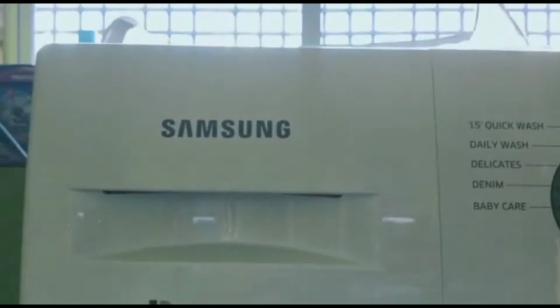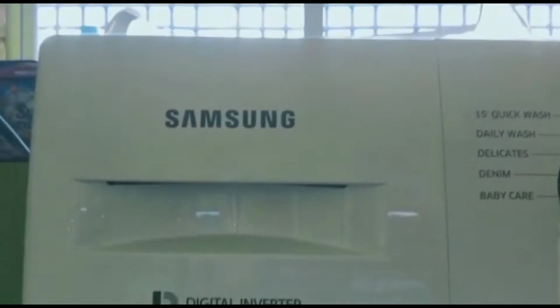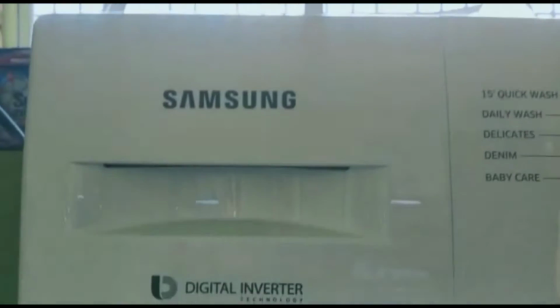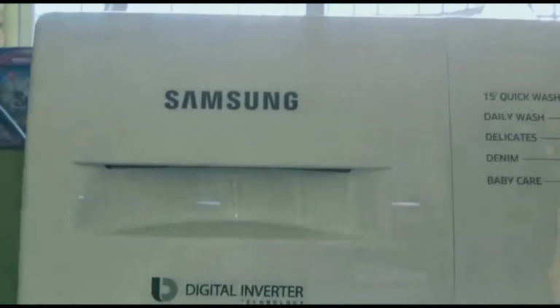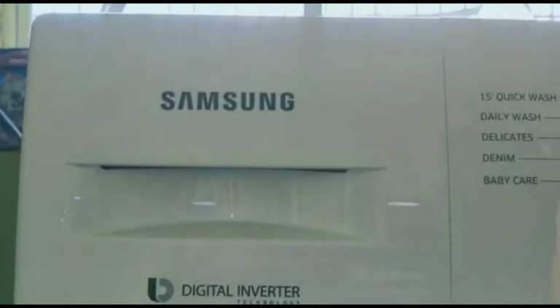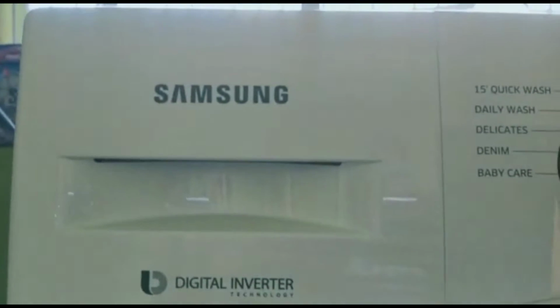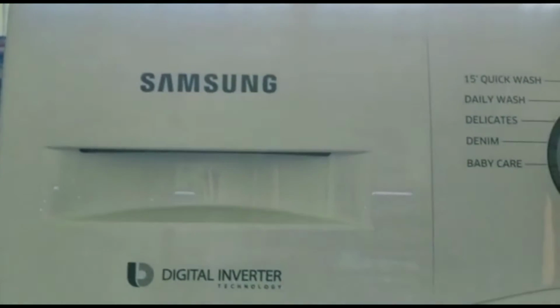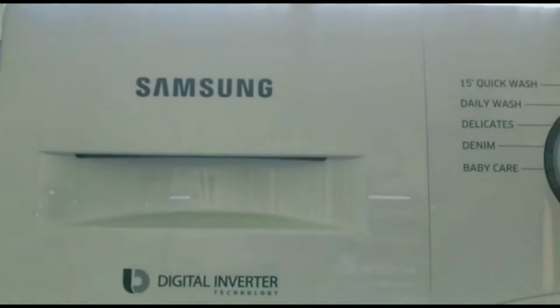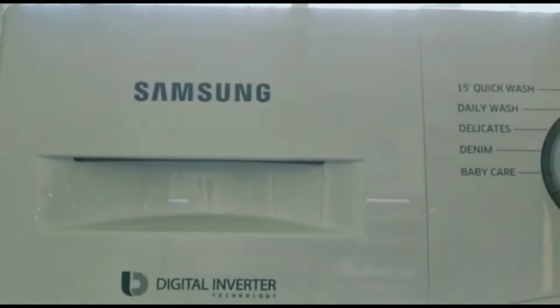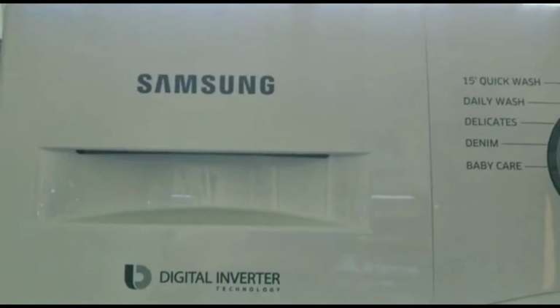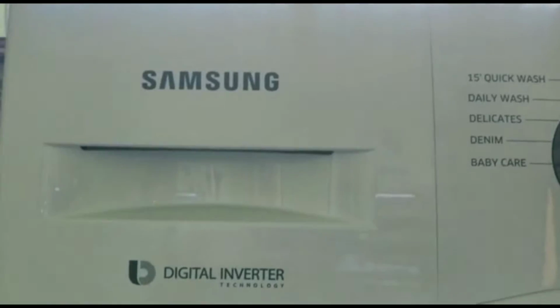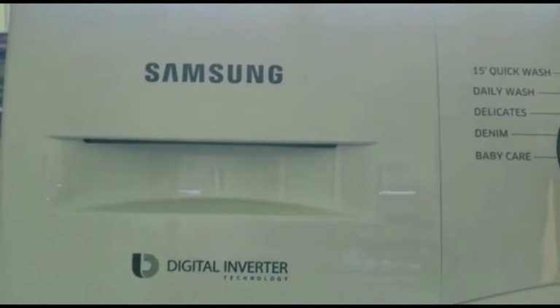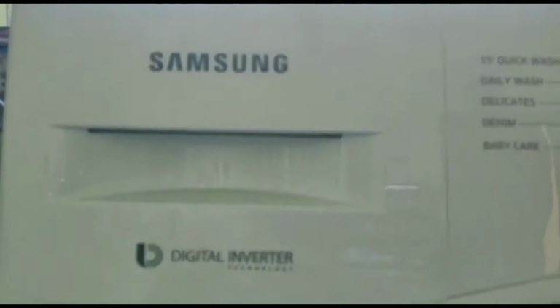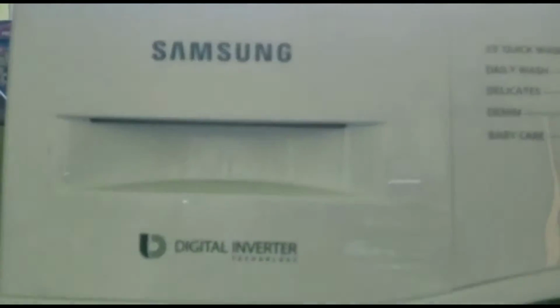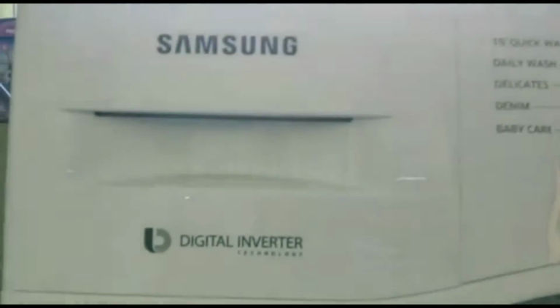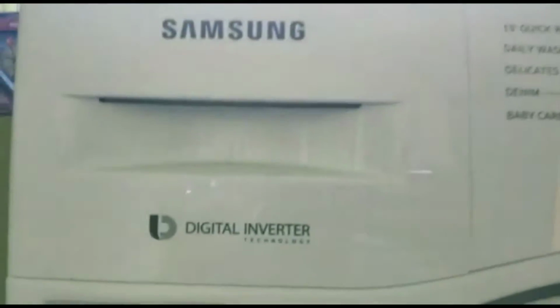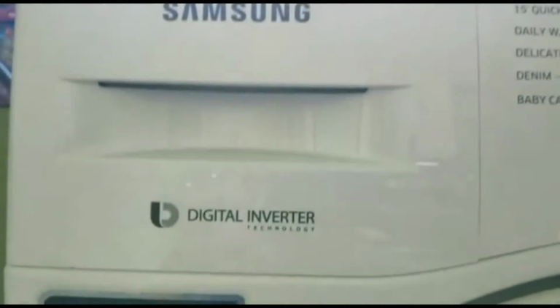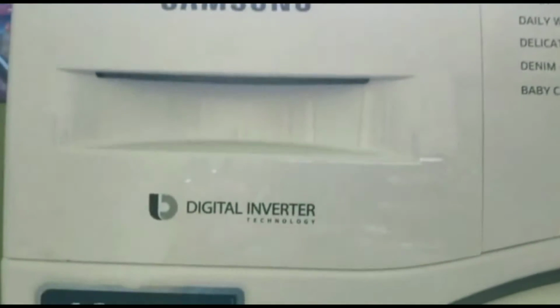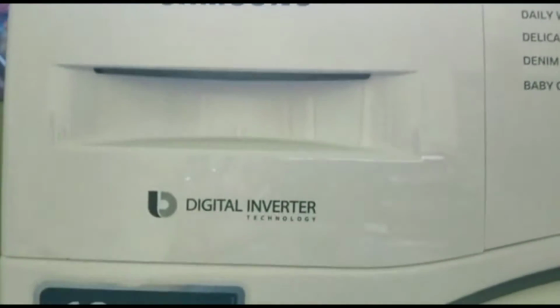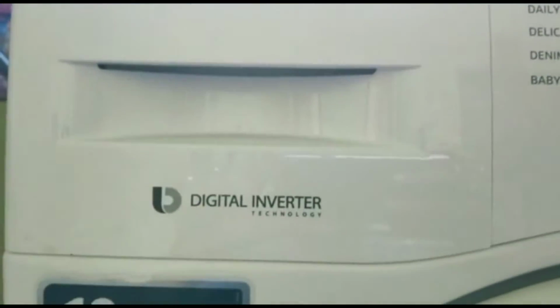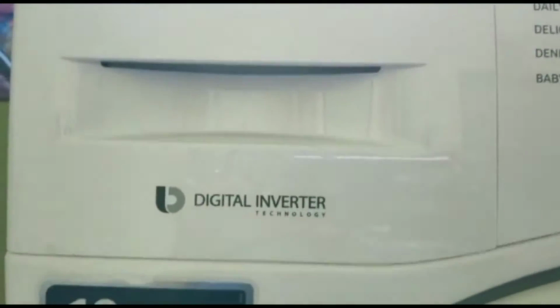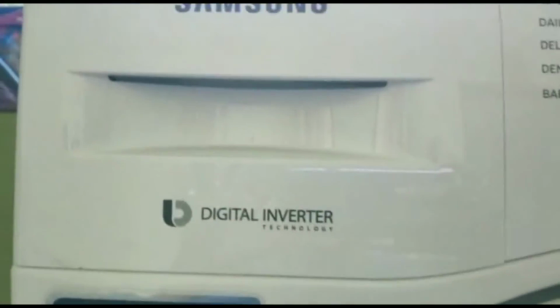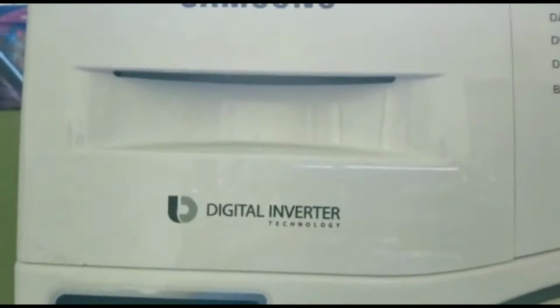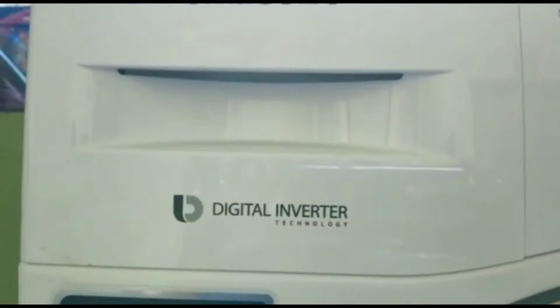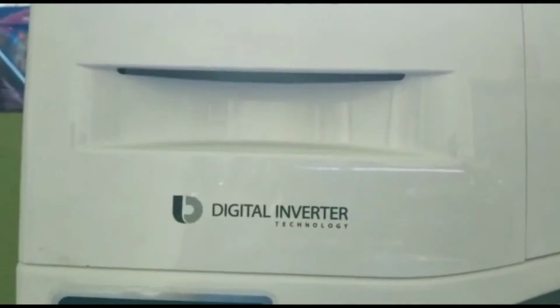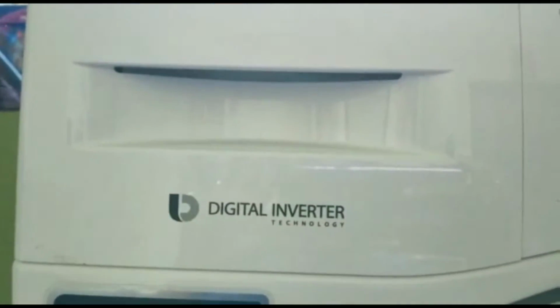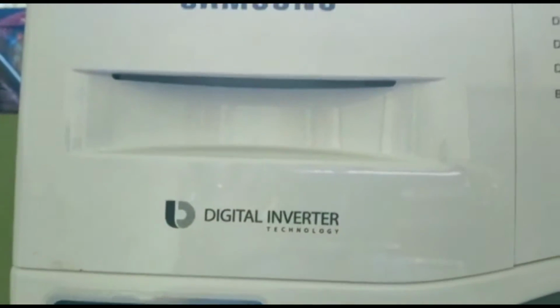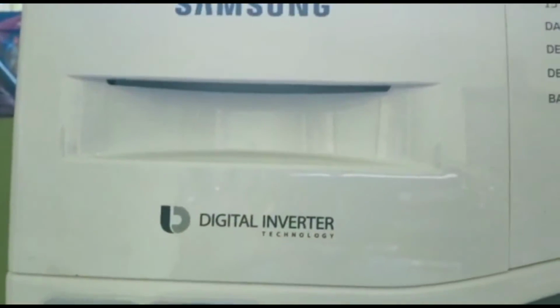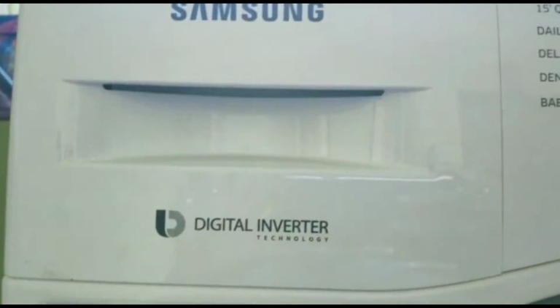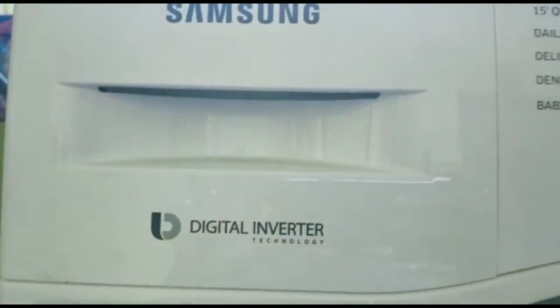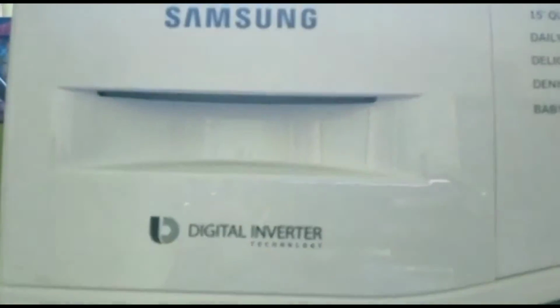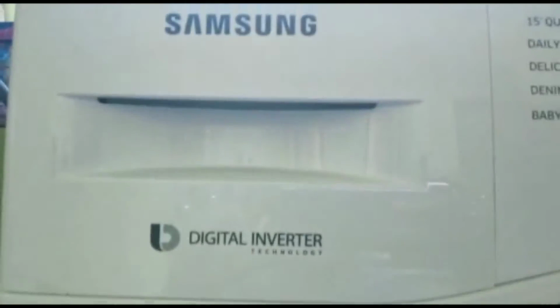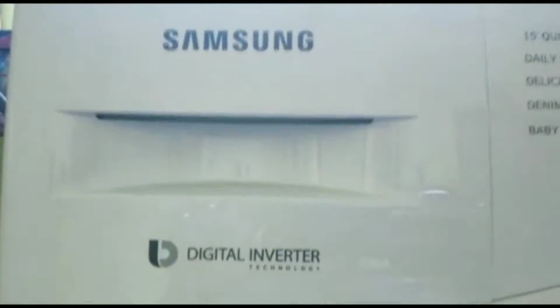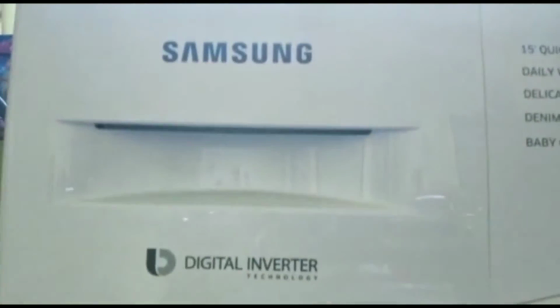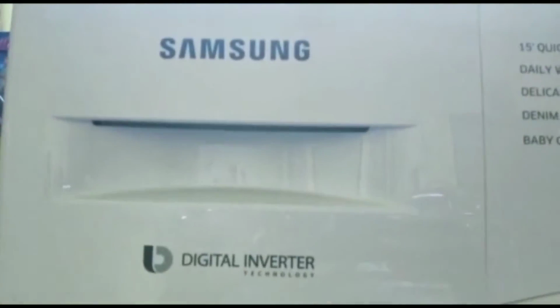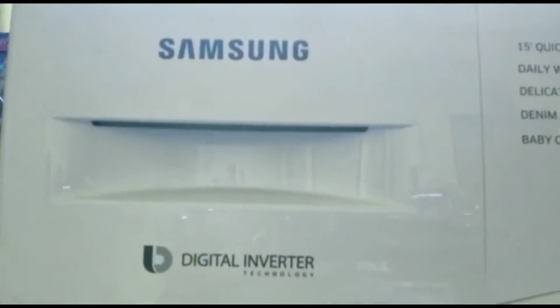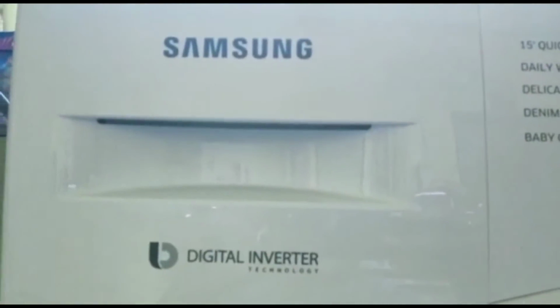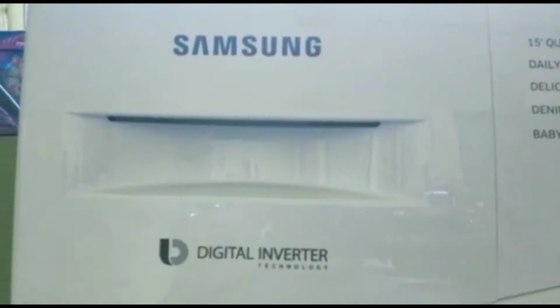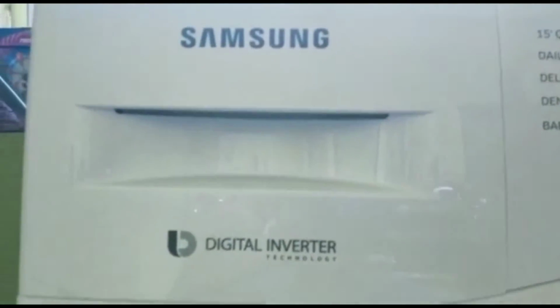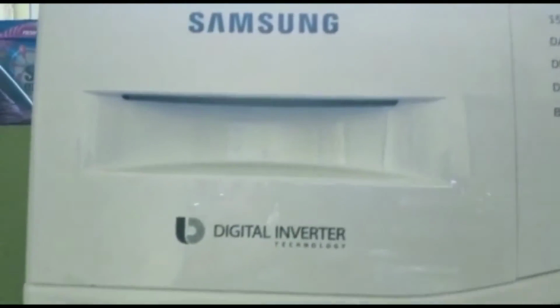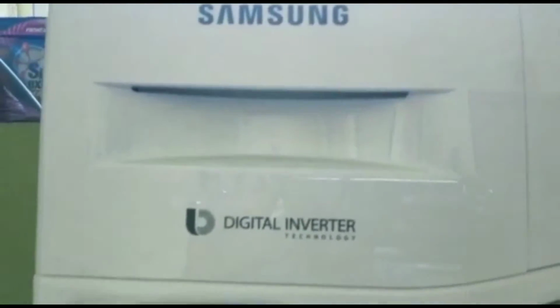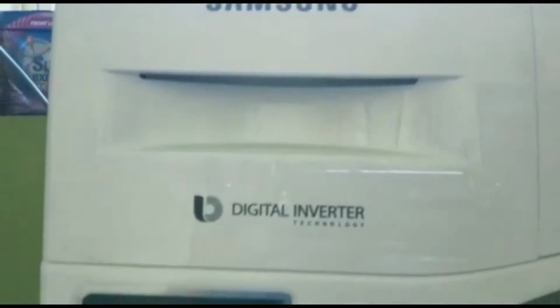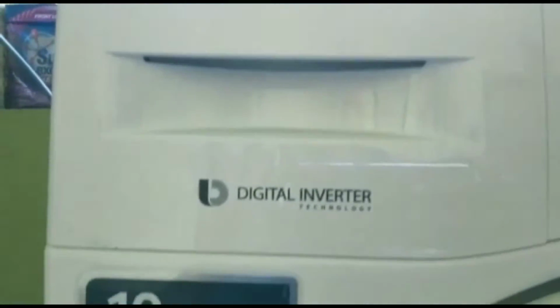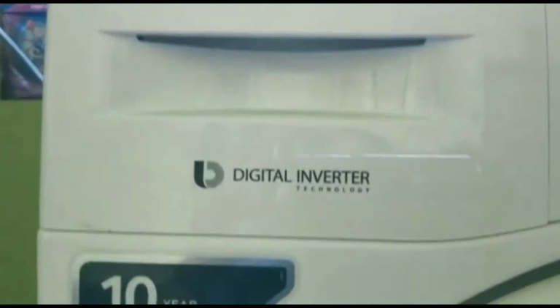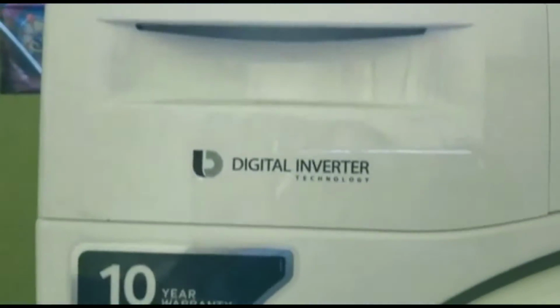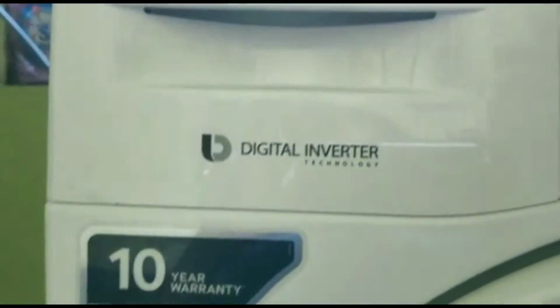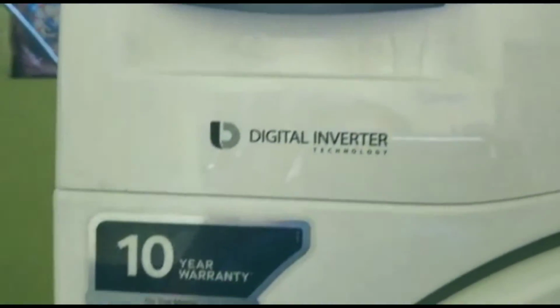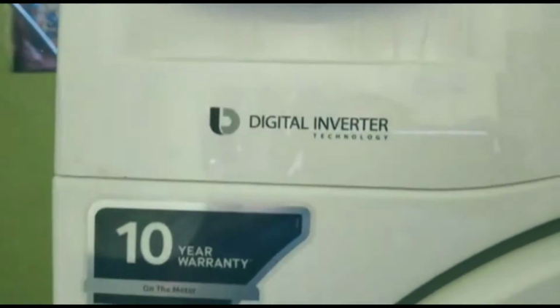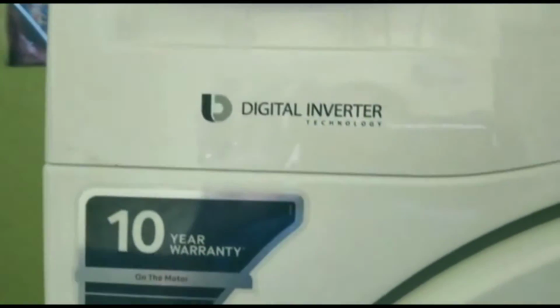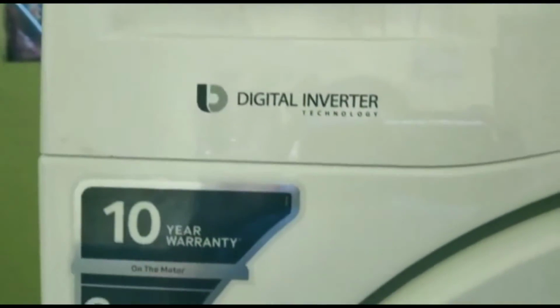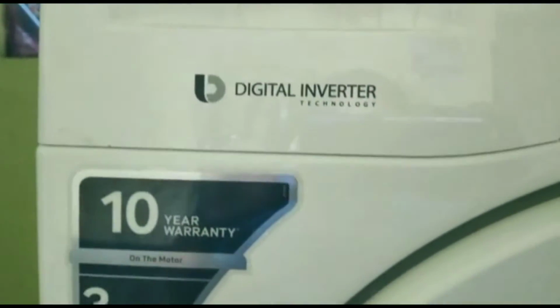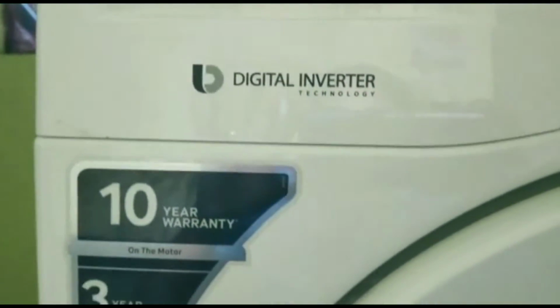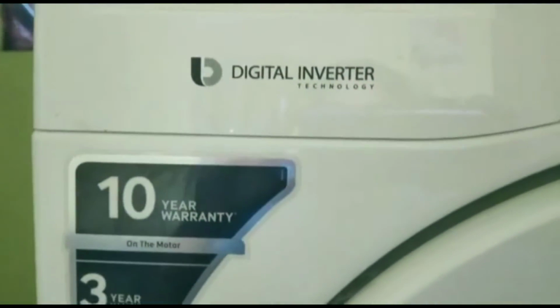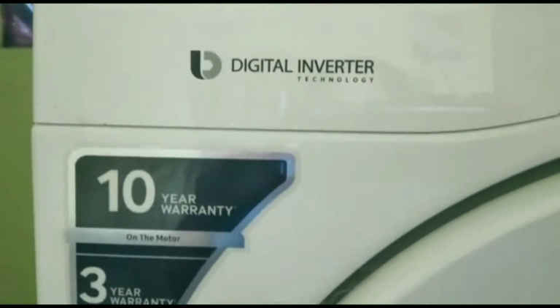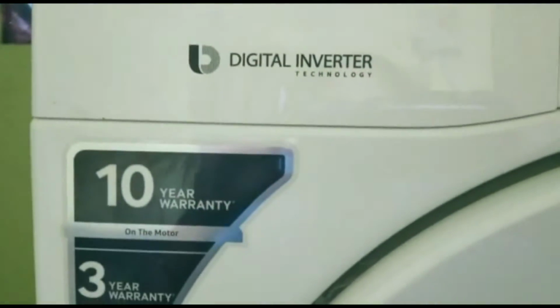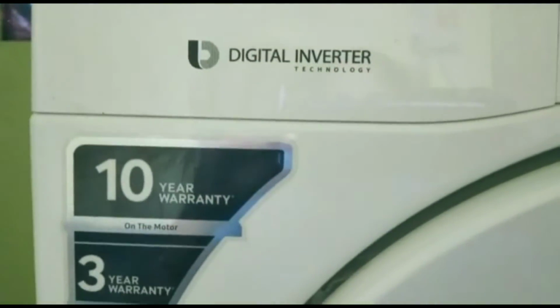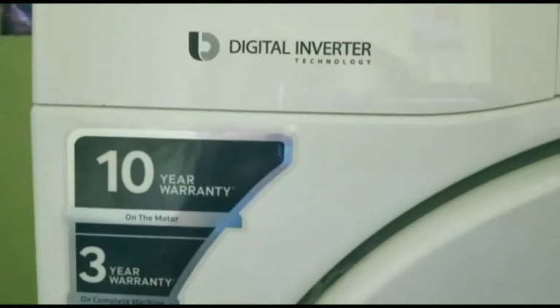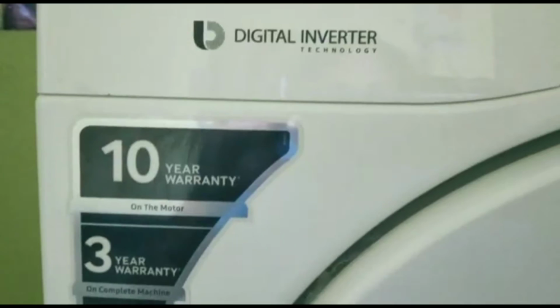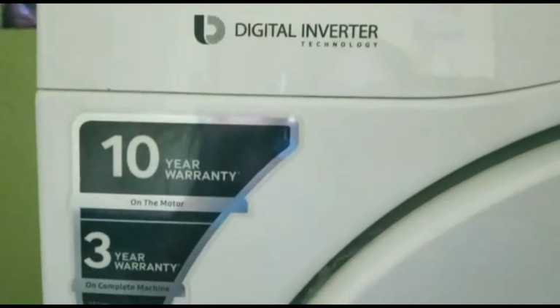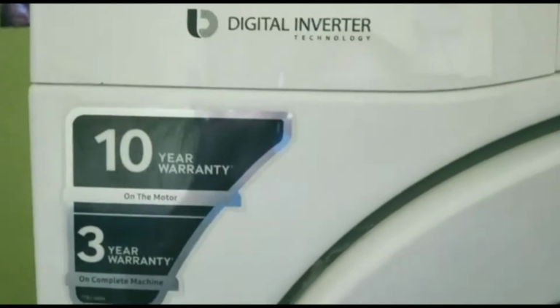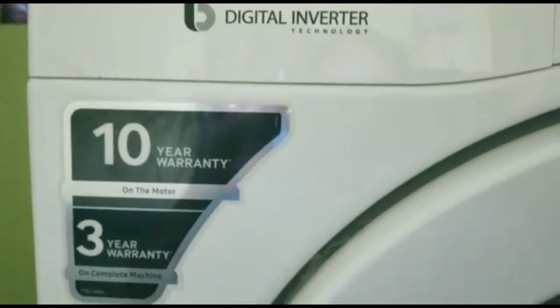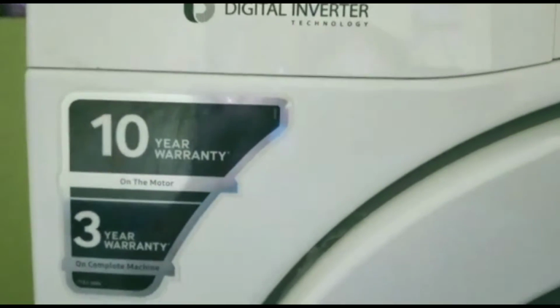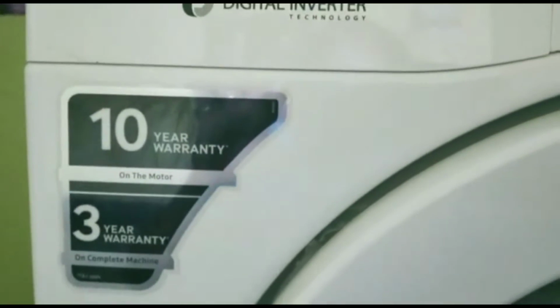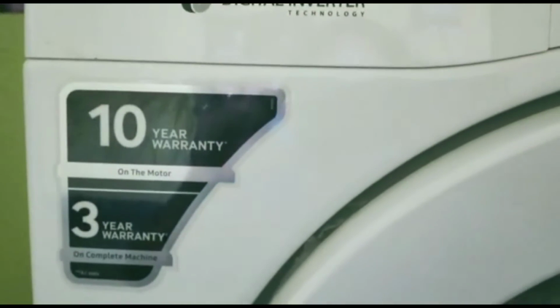It also has 3 years warranty on the product and 10 years warranty on the digital inverter technology.